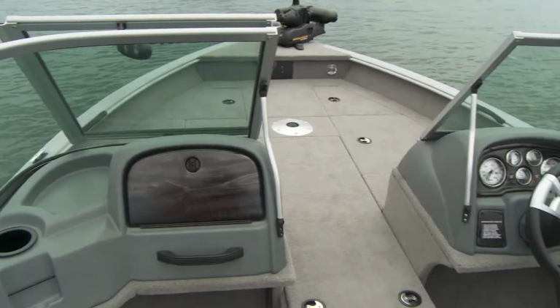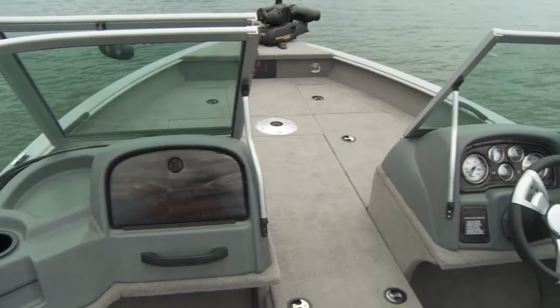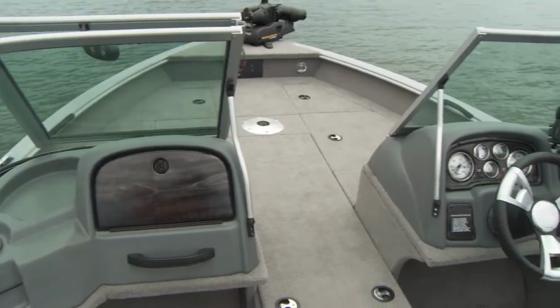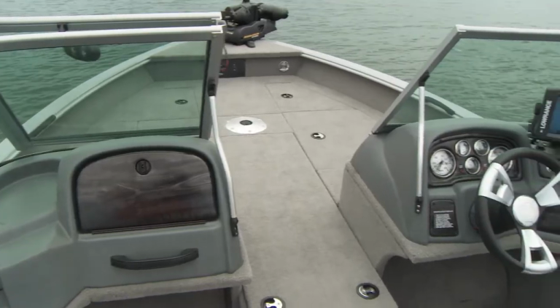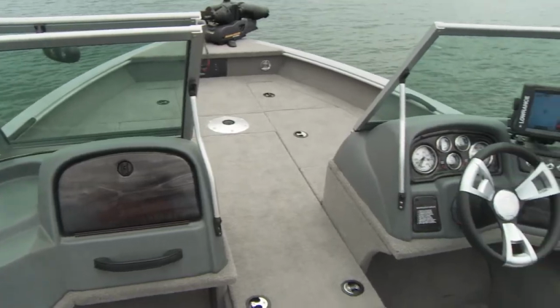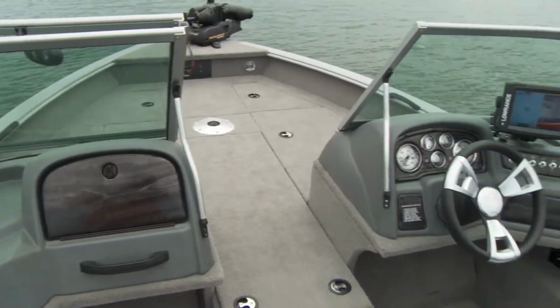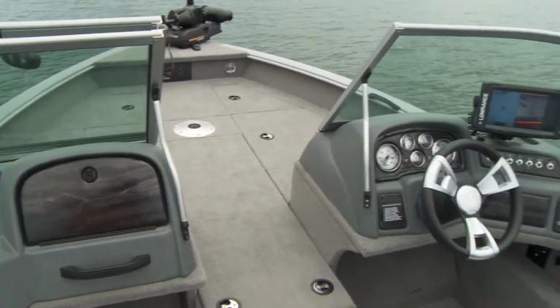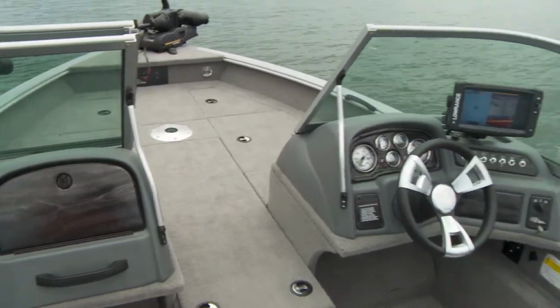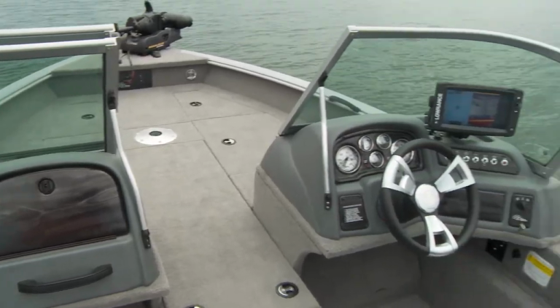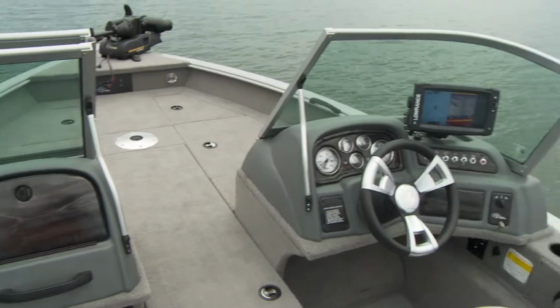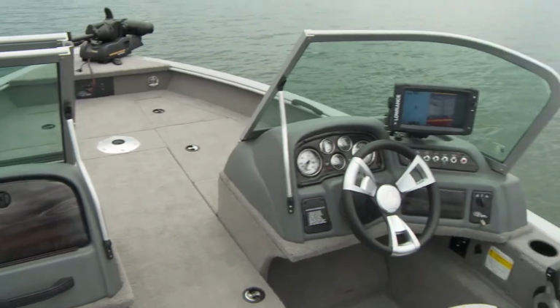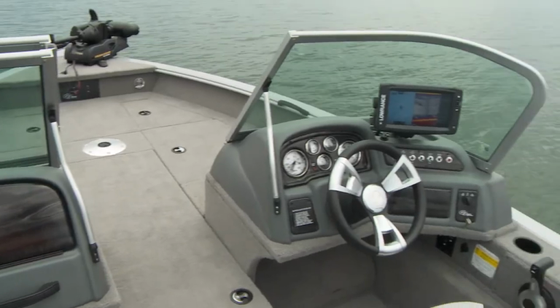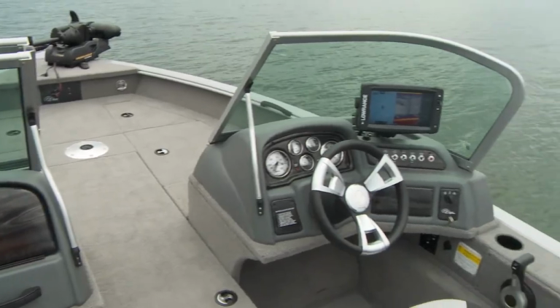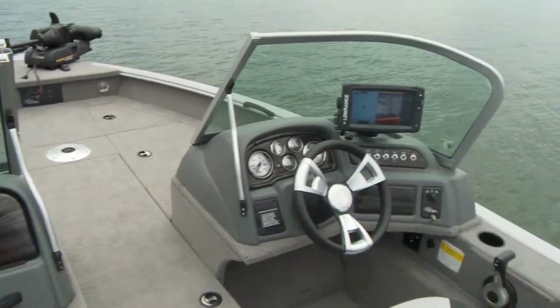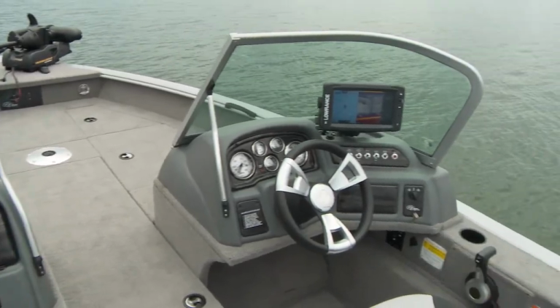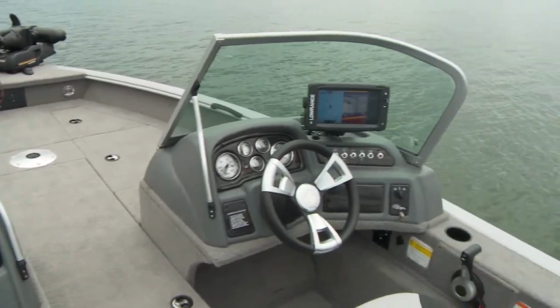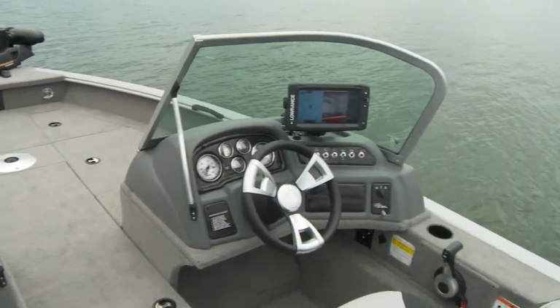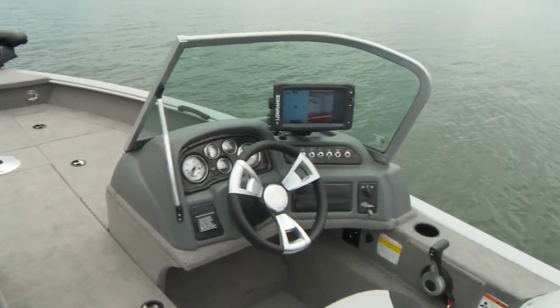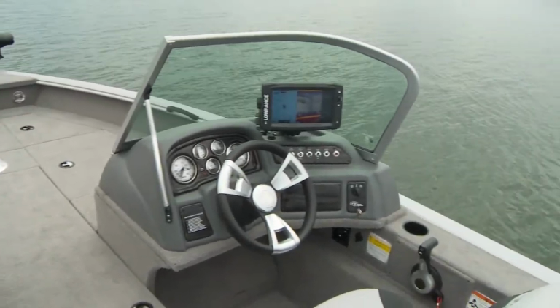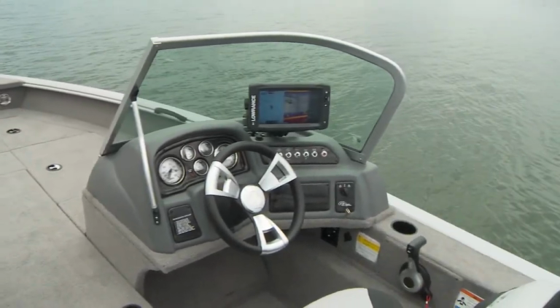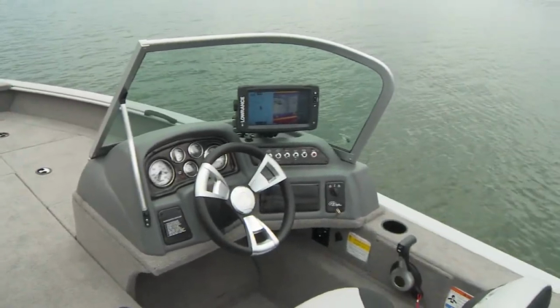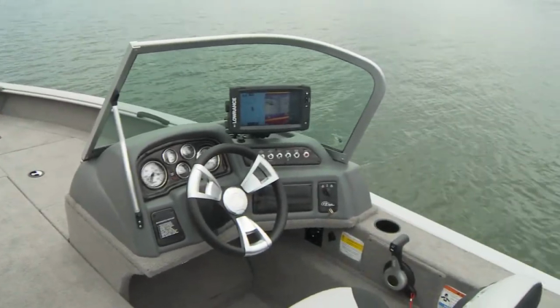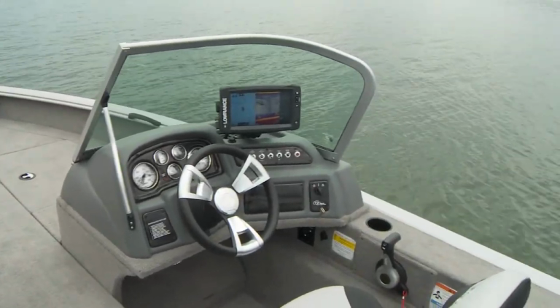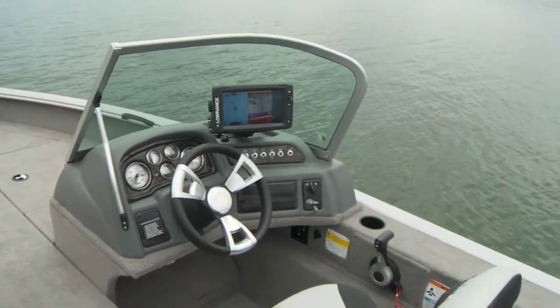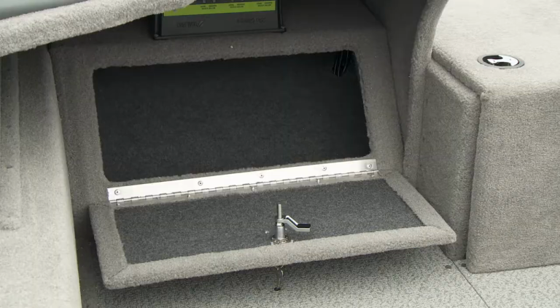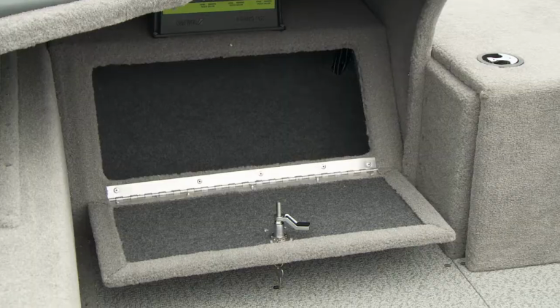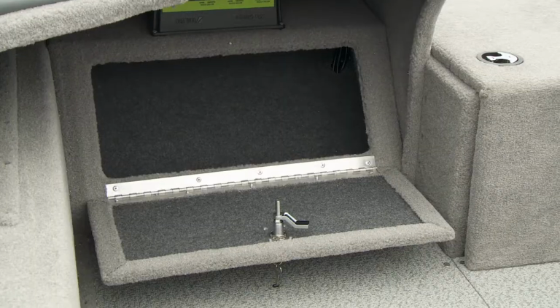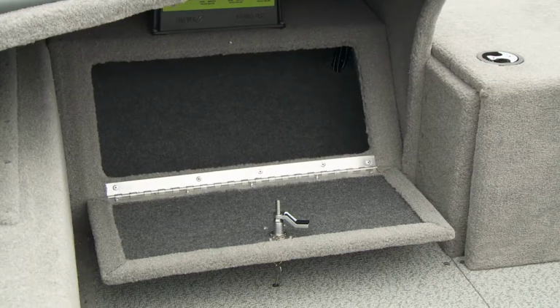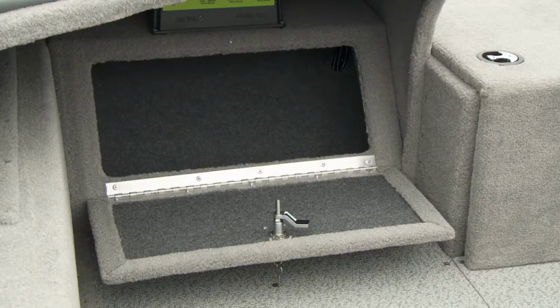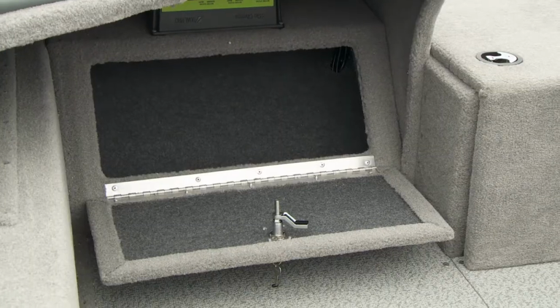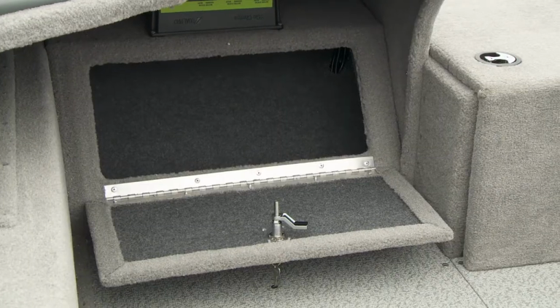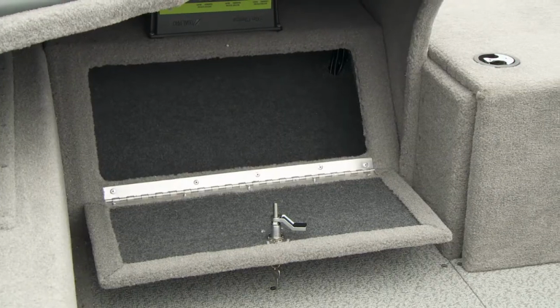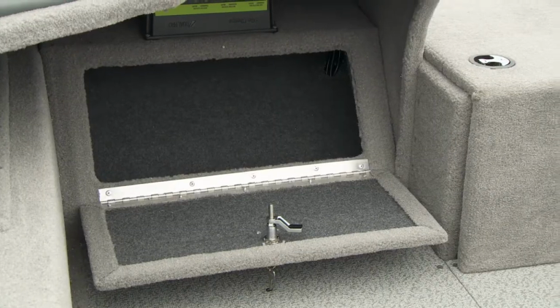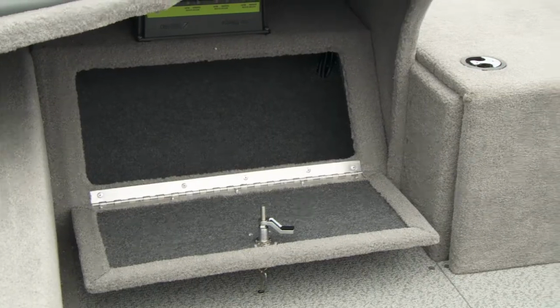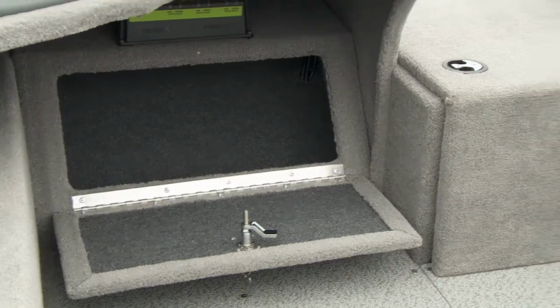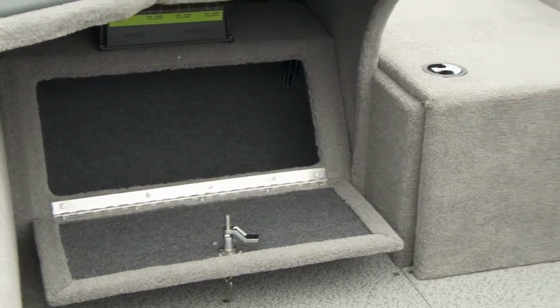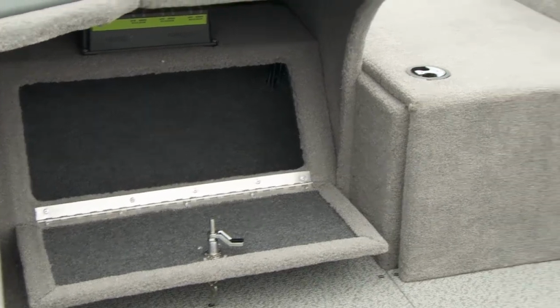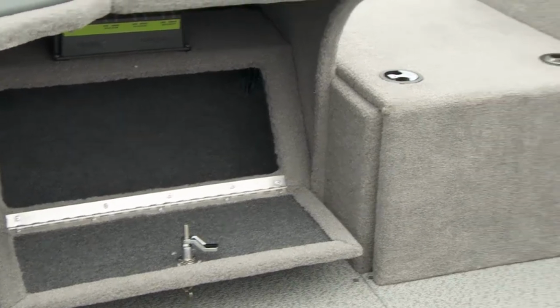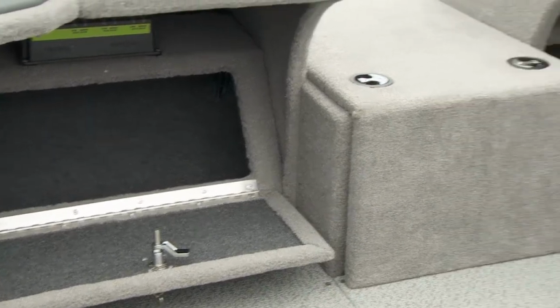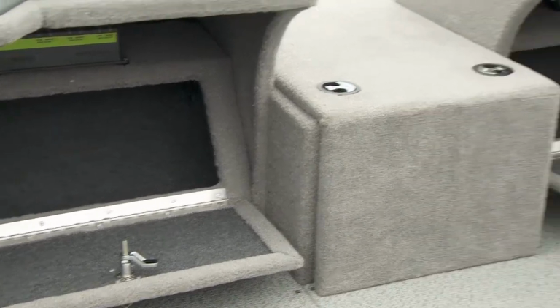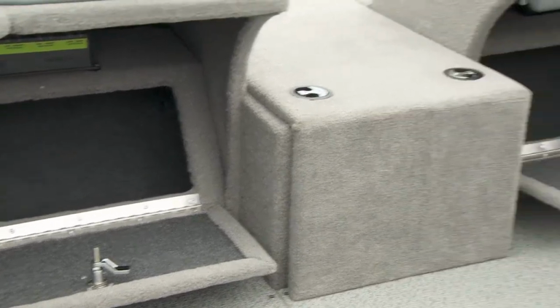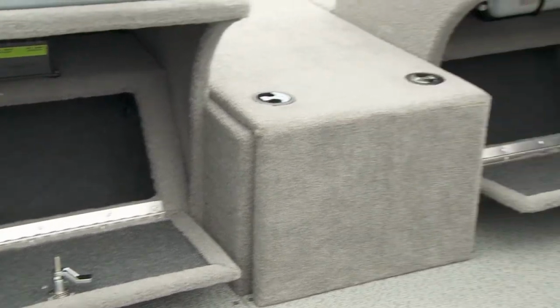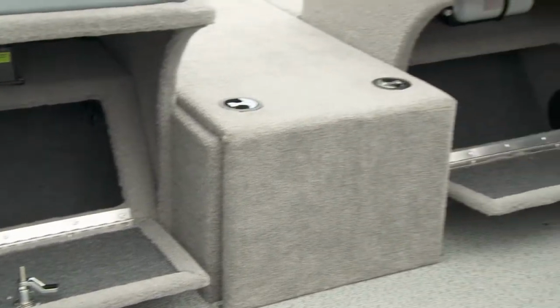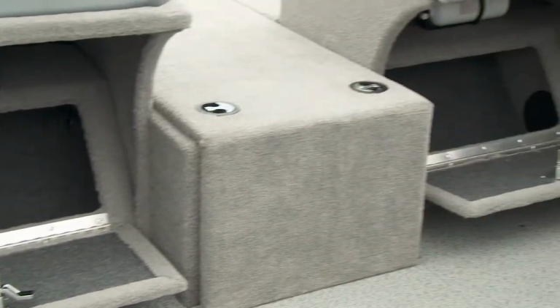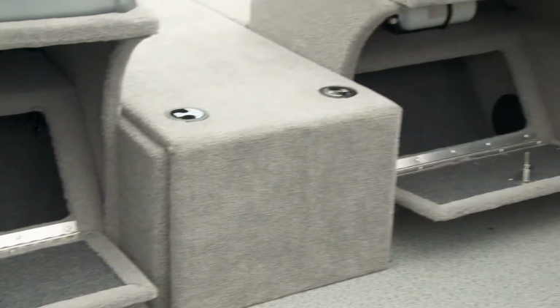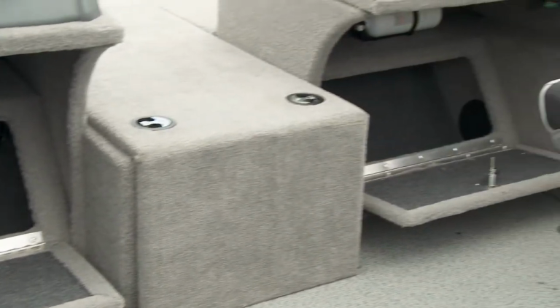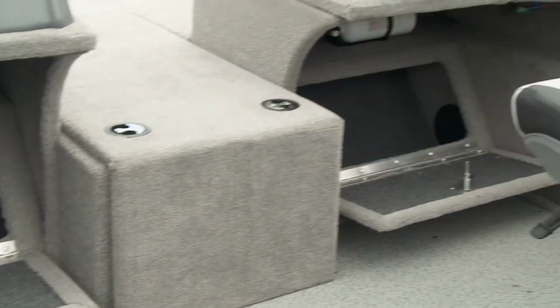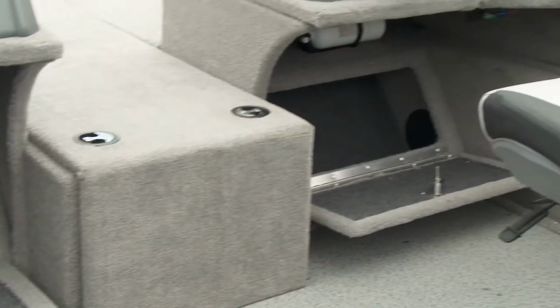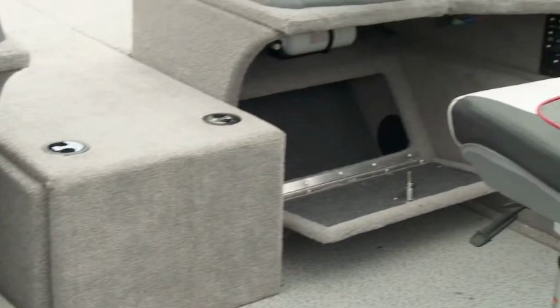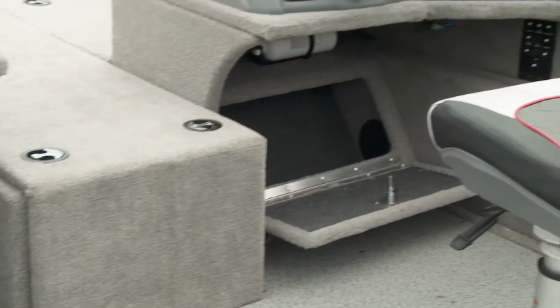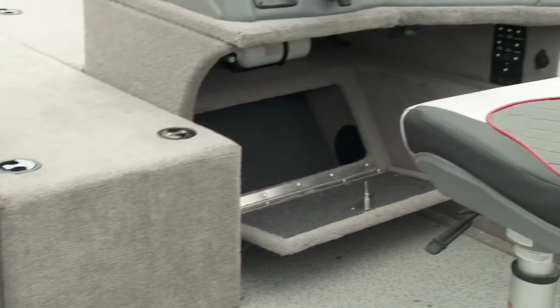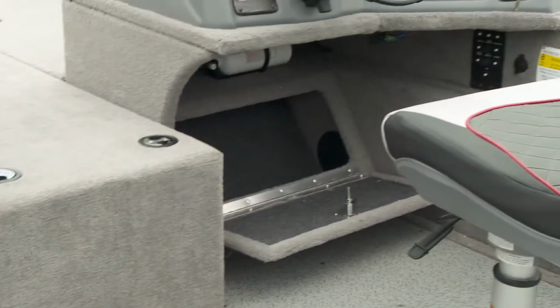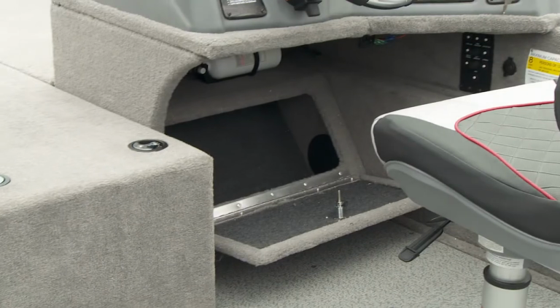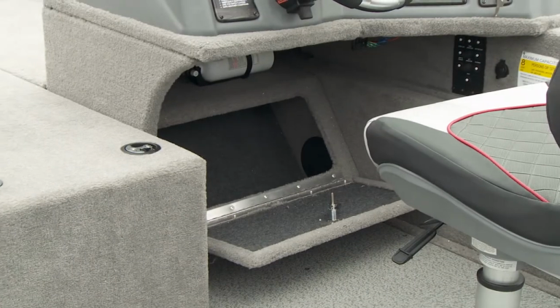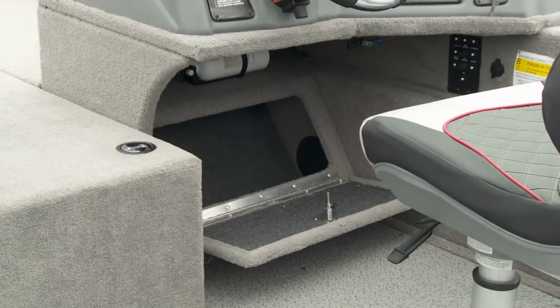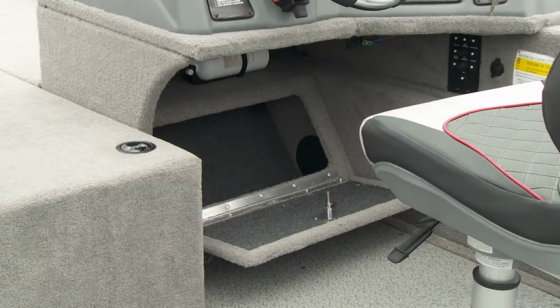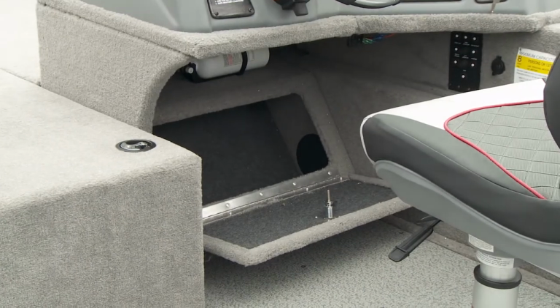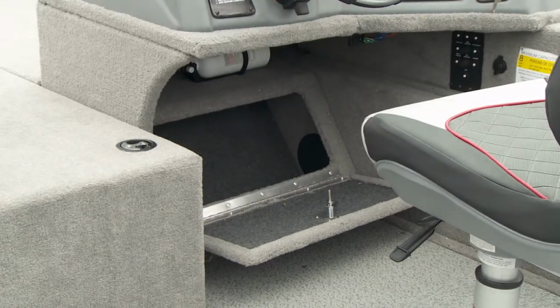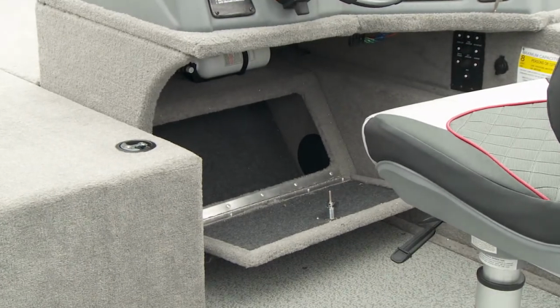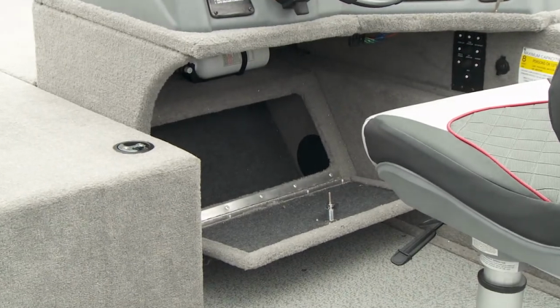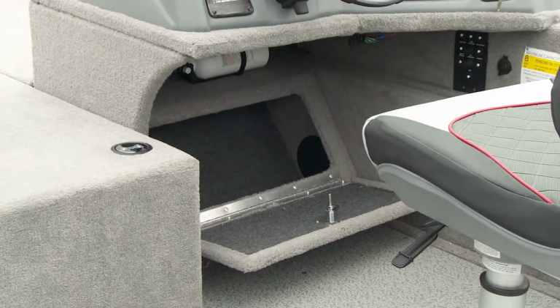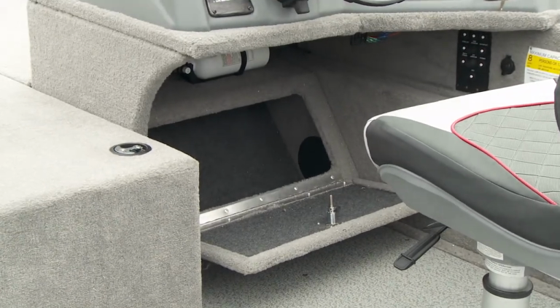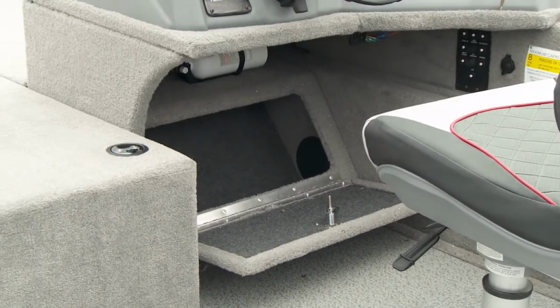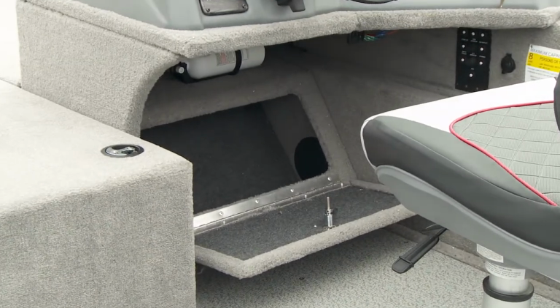Port and starboard consoles feature soft touch vinyl, and large lockable boxes under both consoles add to the impressive amount of secure storage.